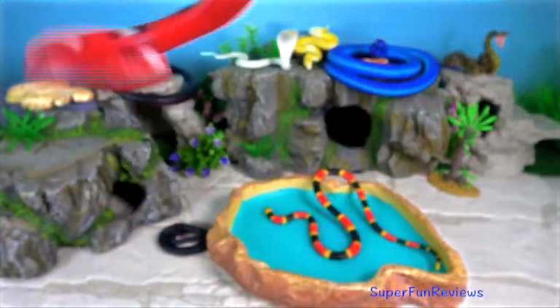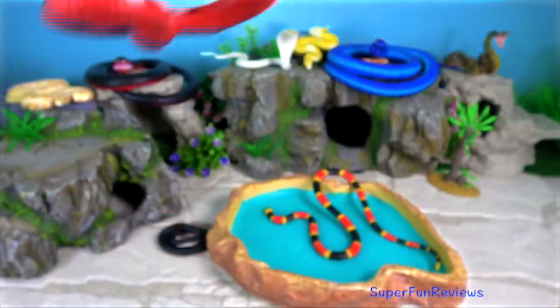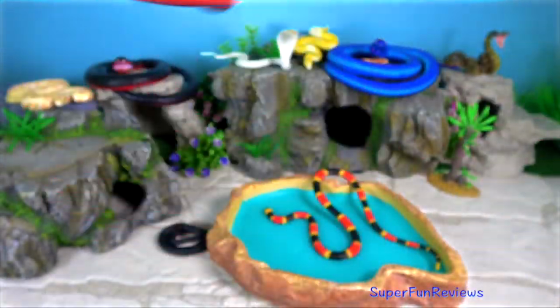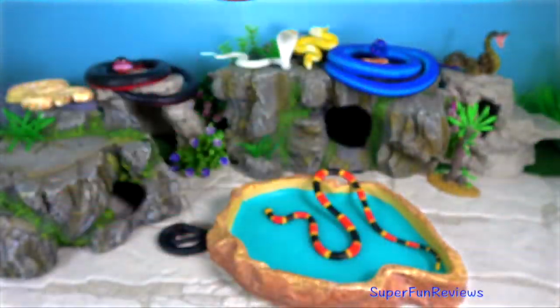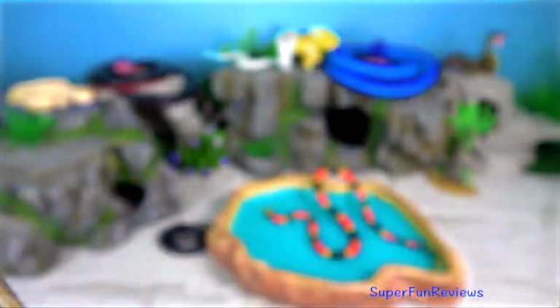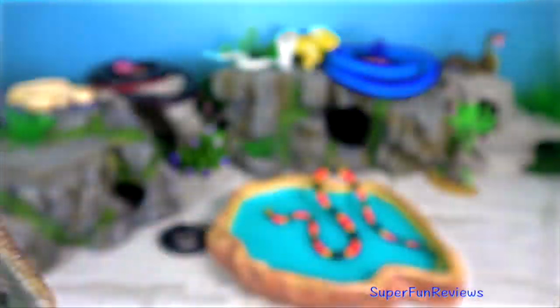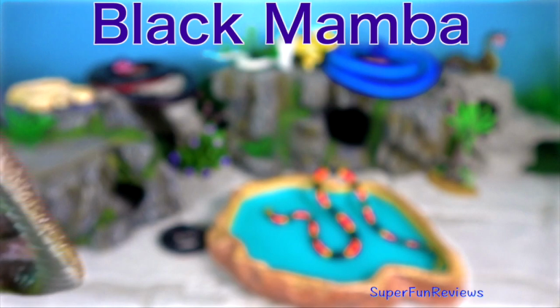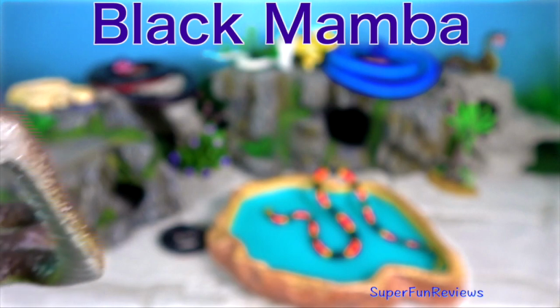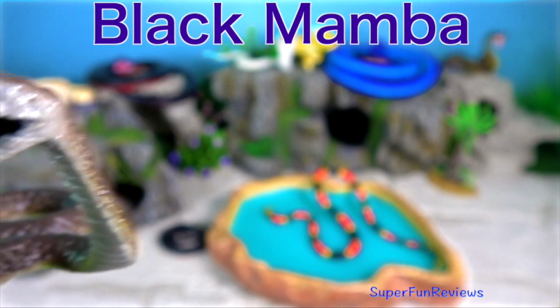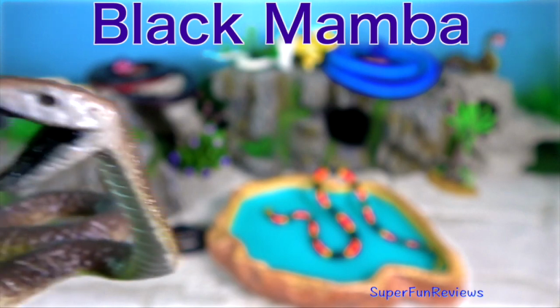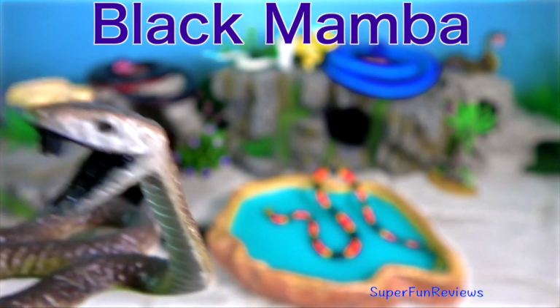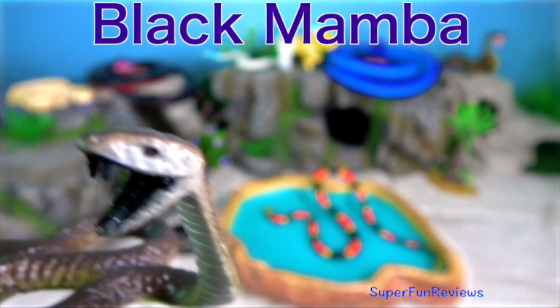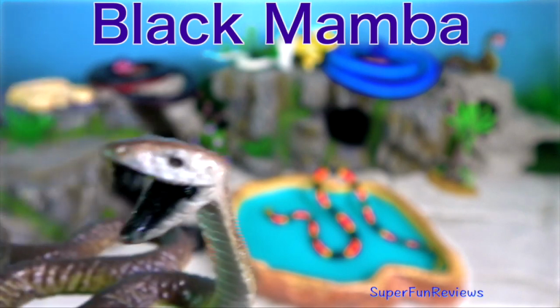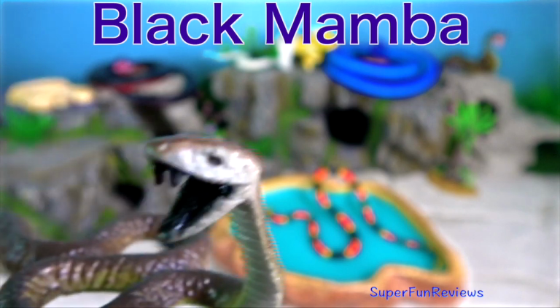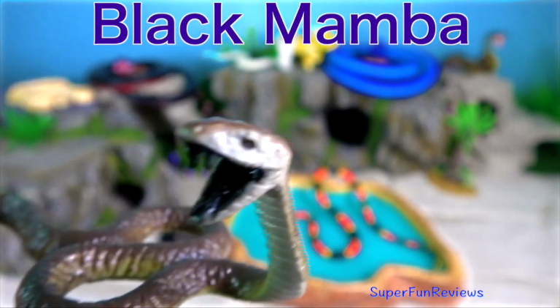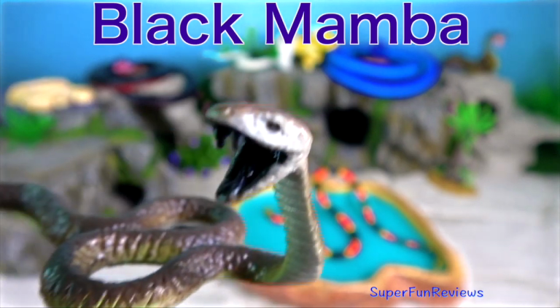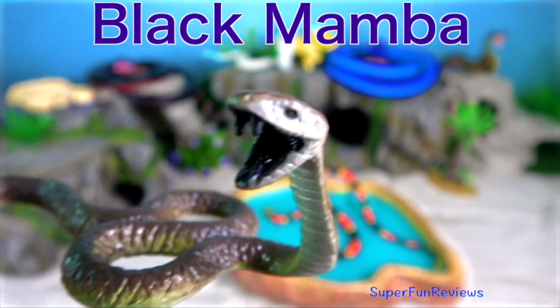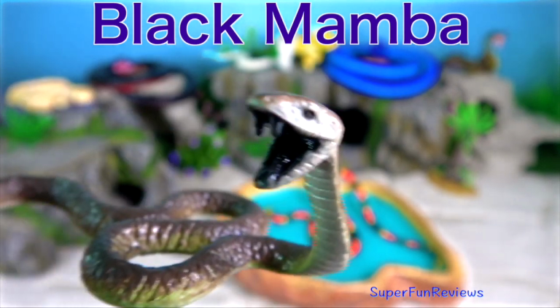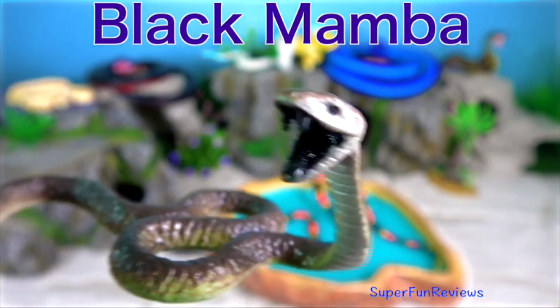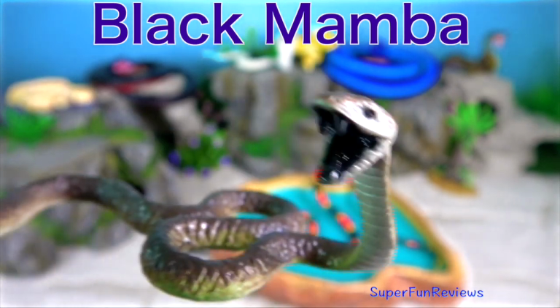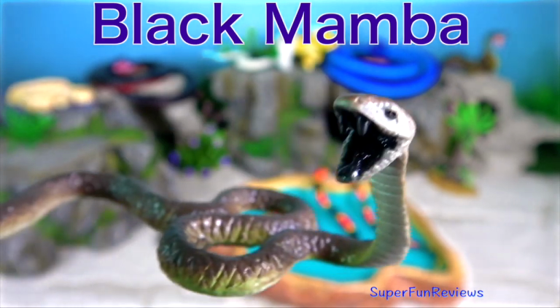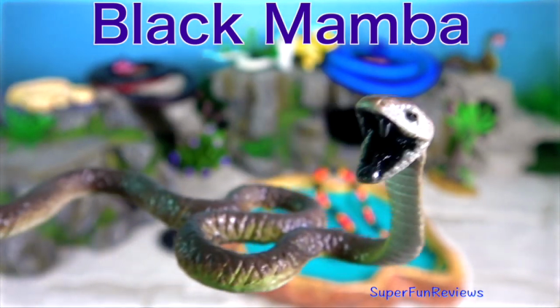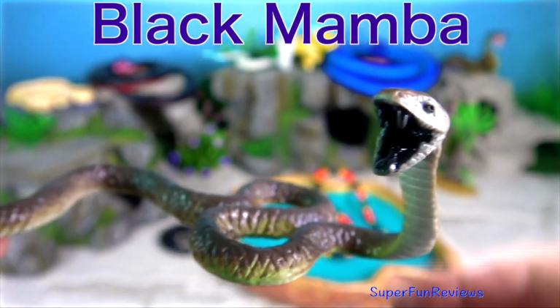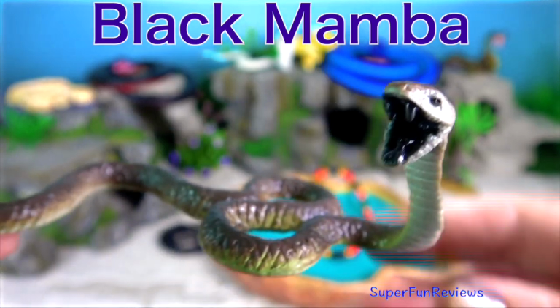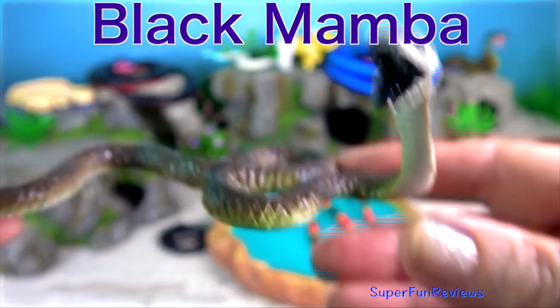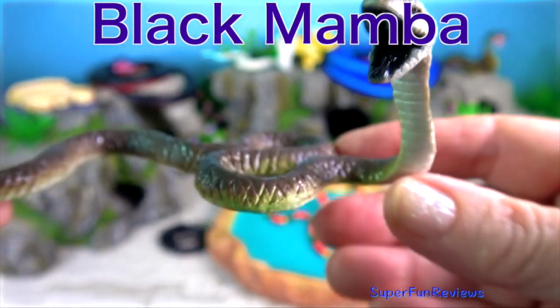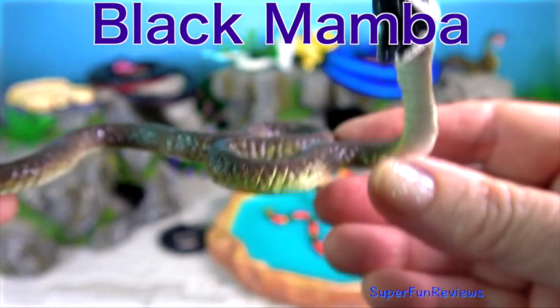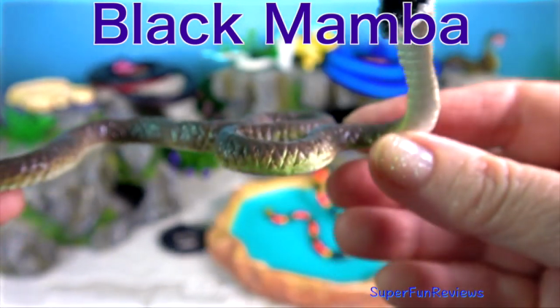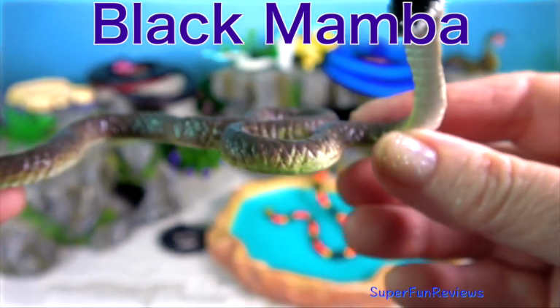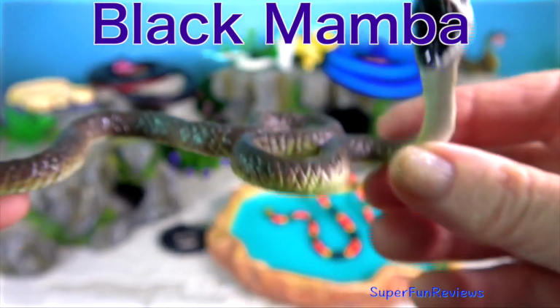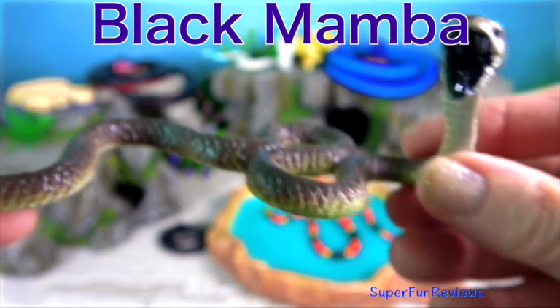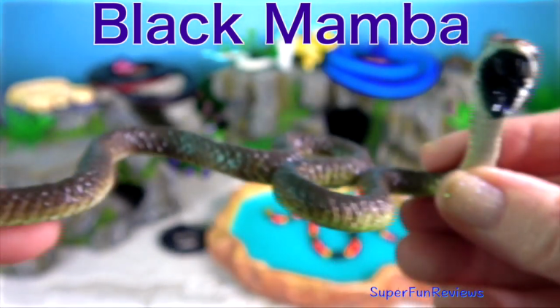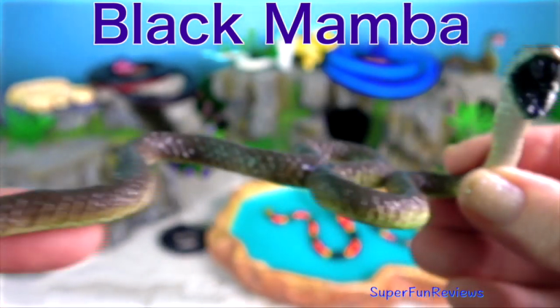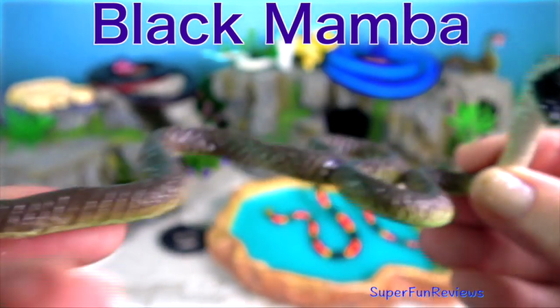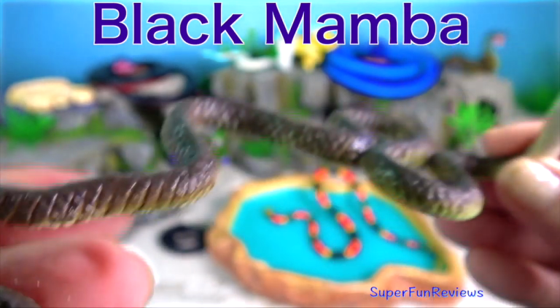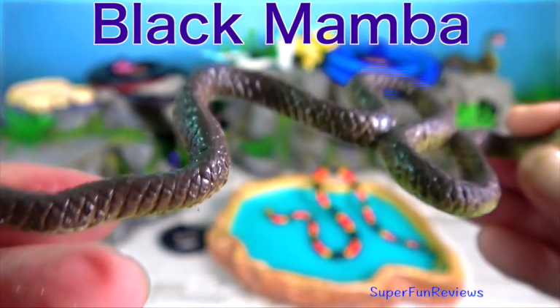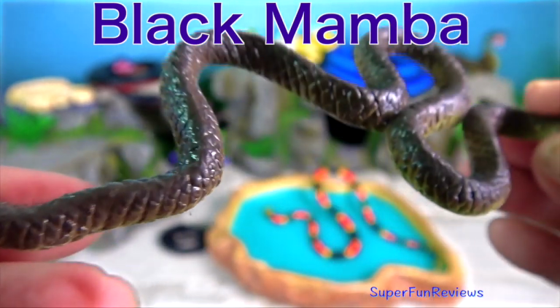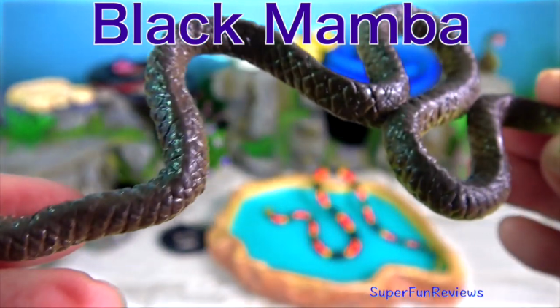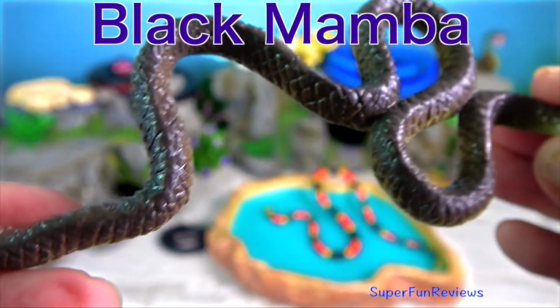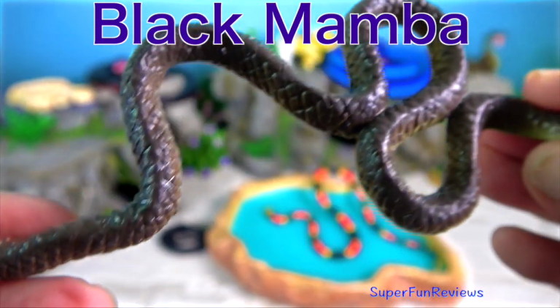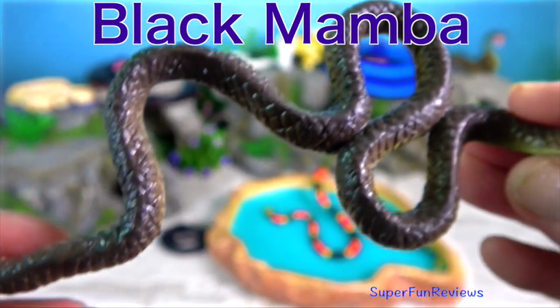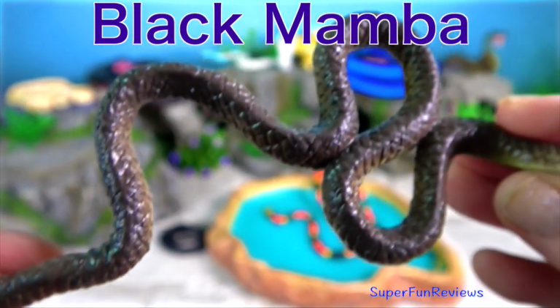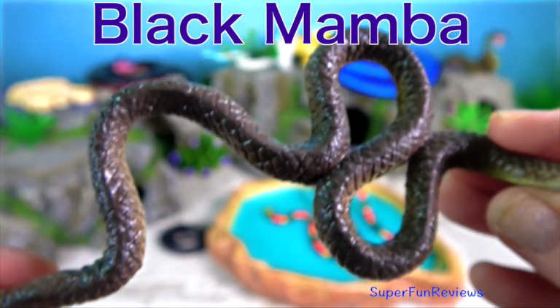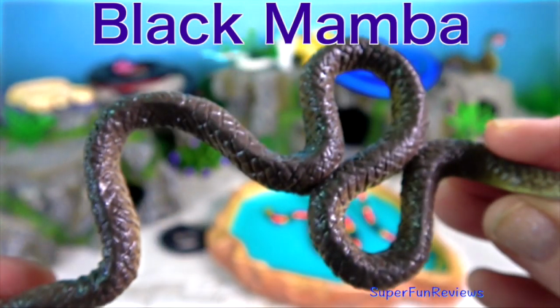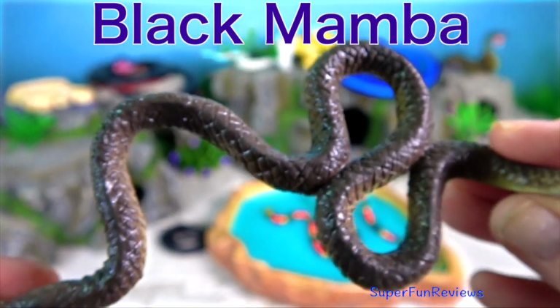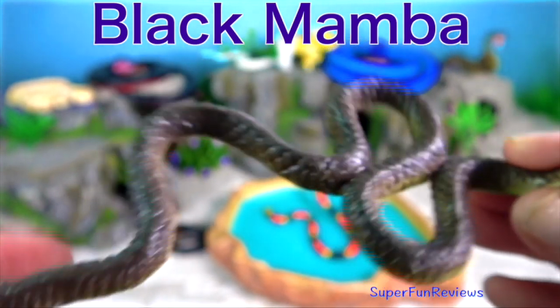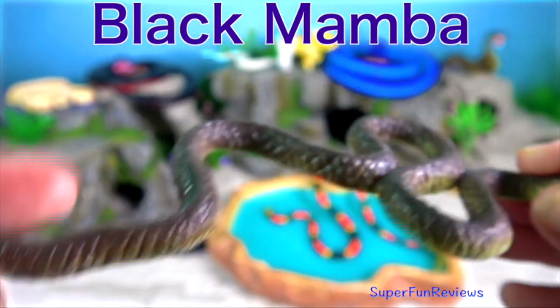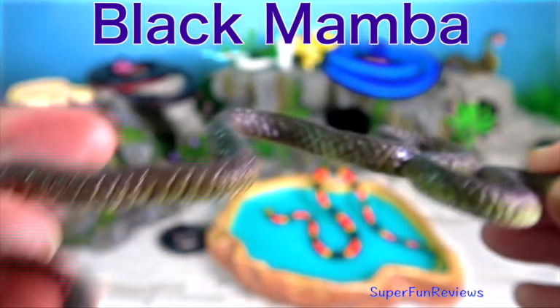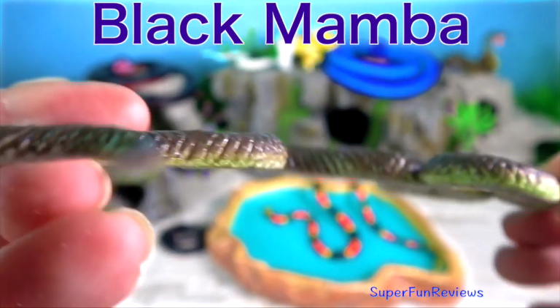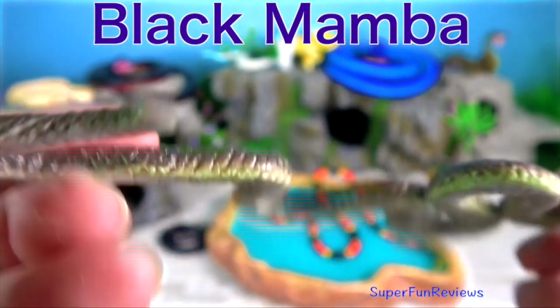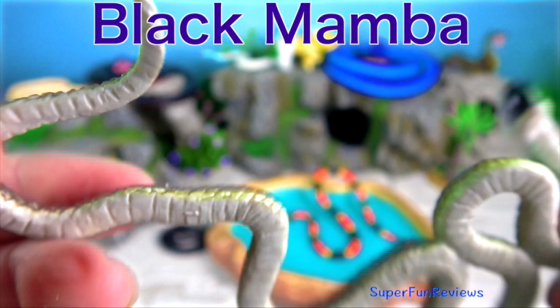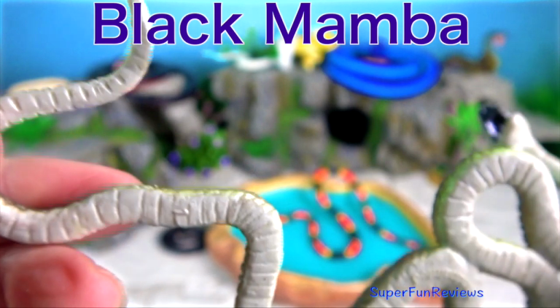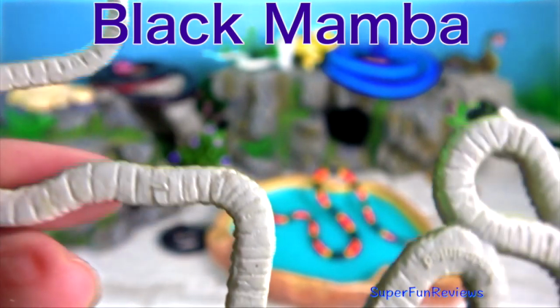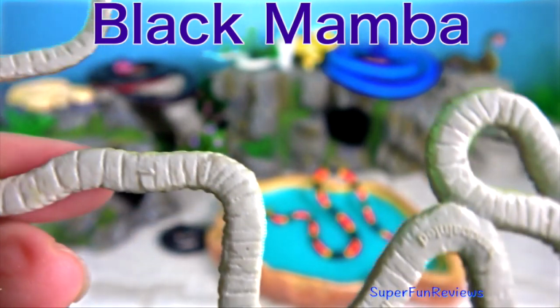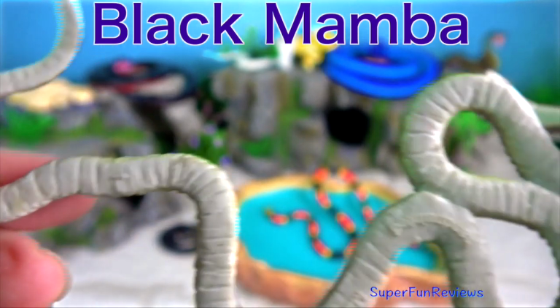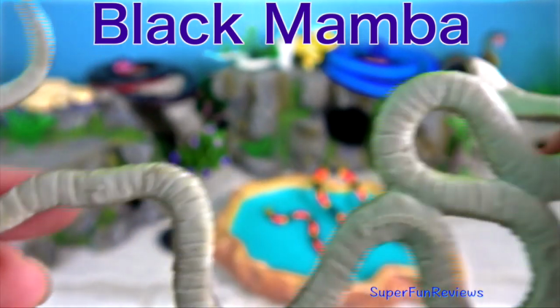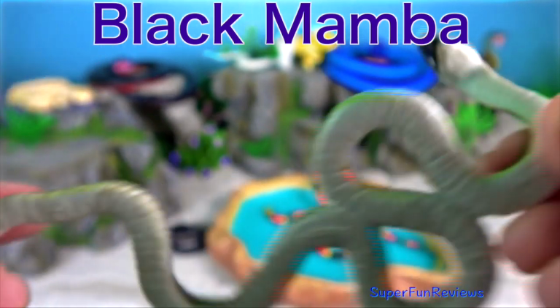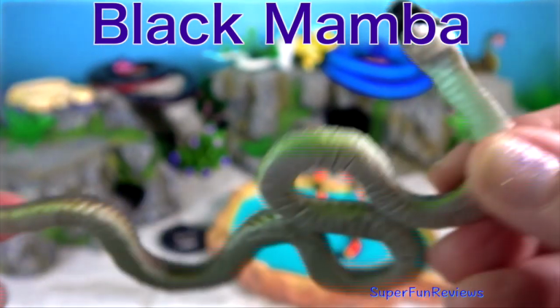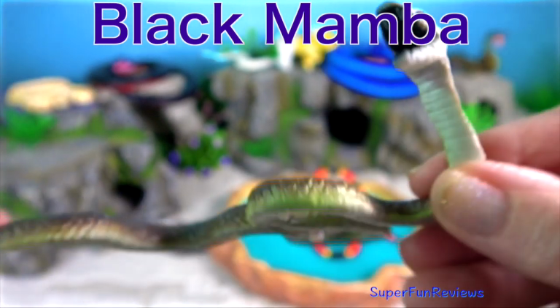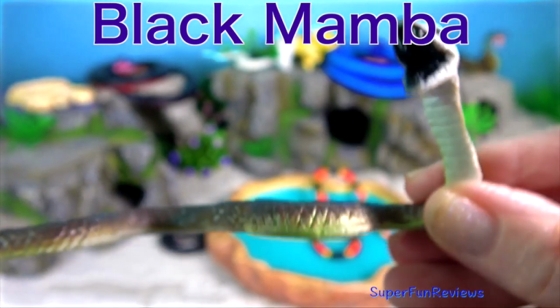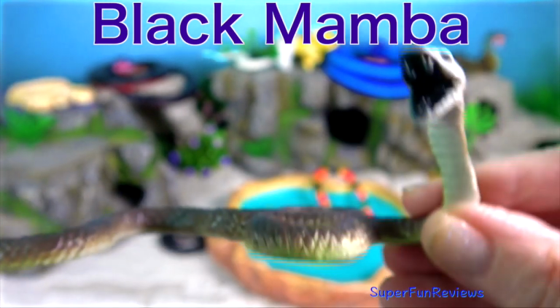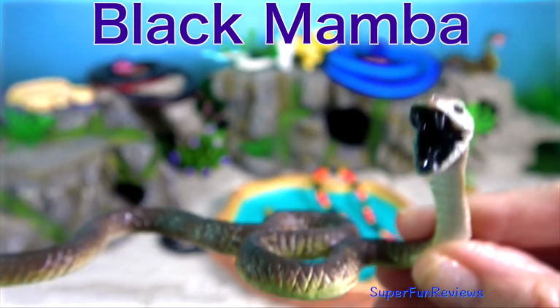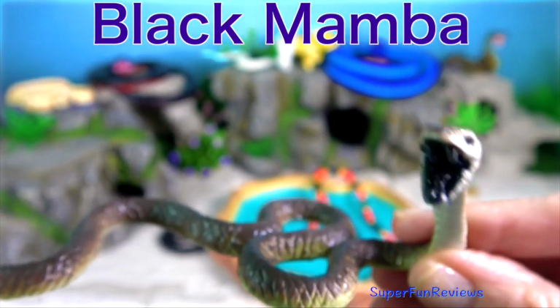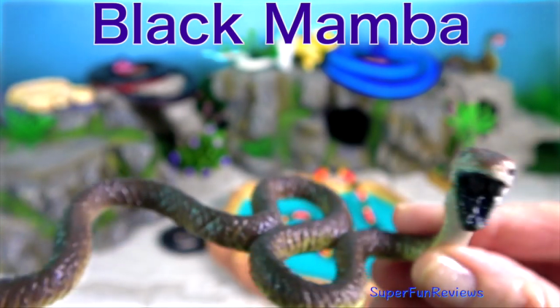The black mamba. It's known for its large size, quickness, and its extremely potent venom.